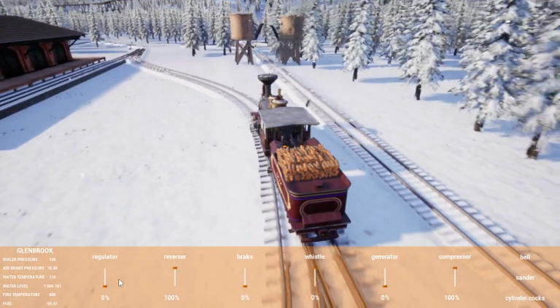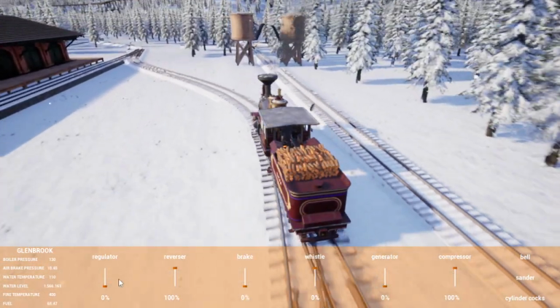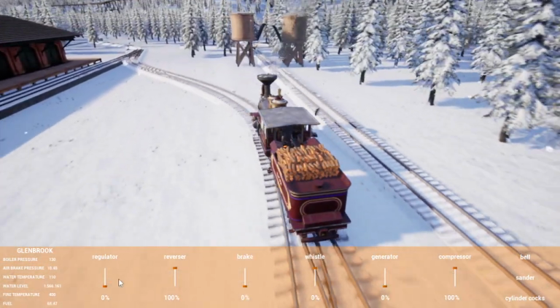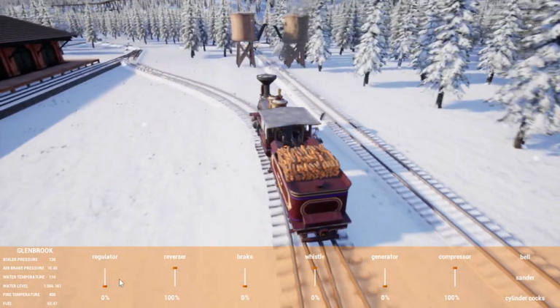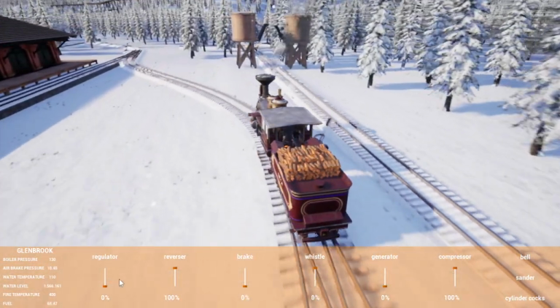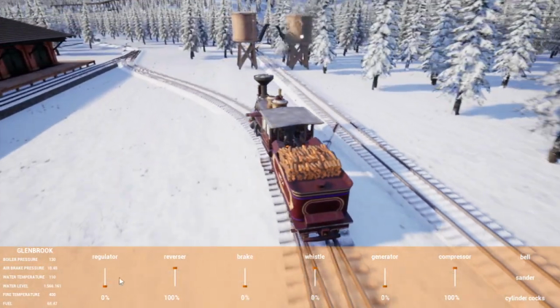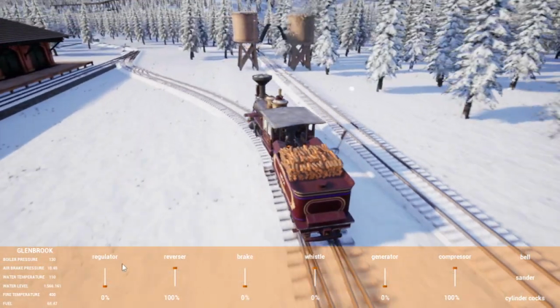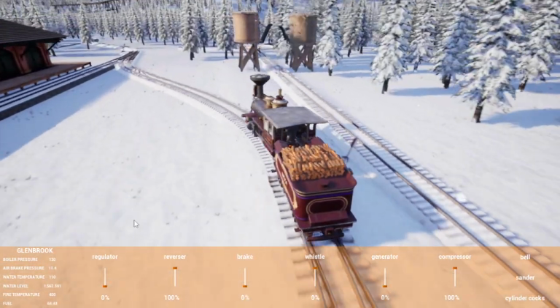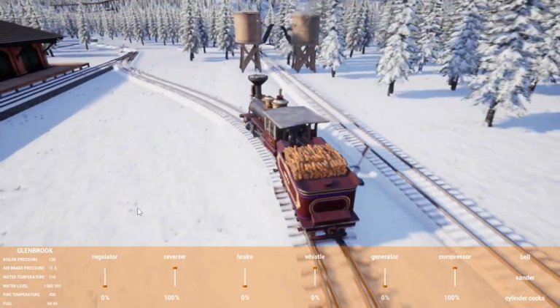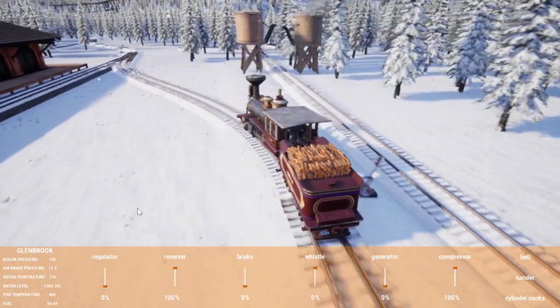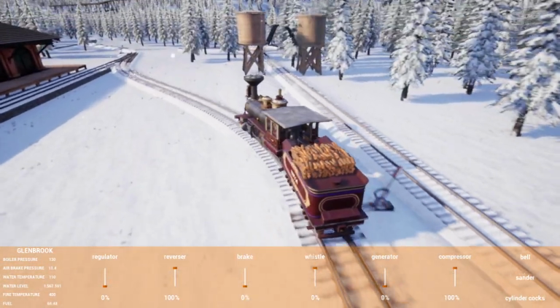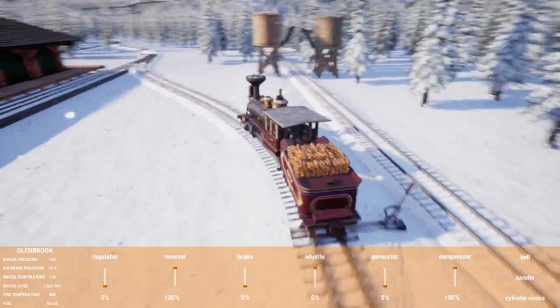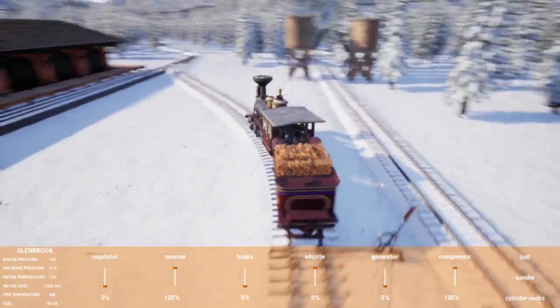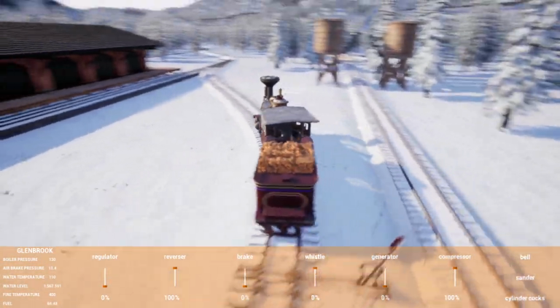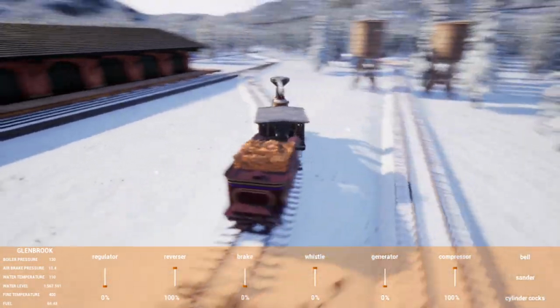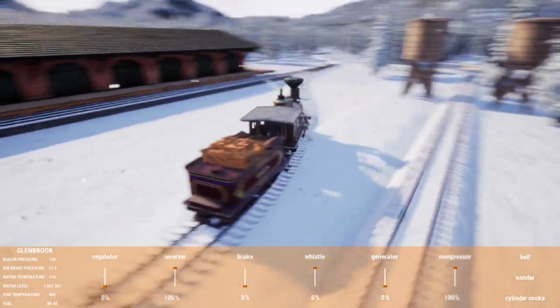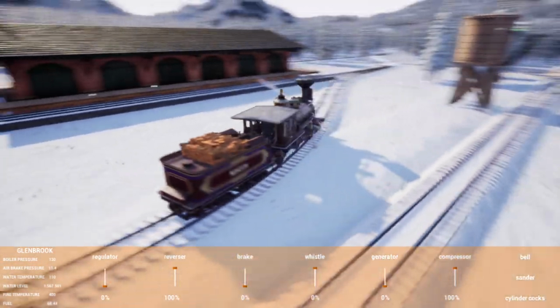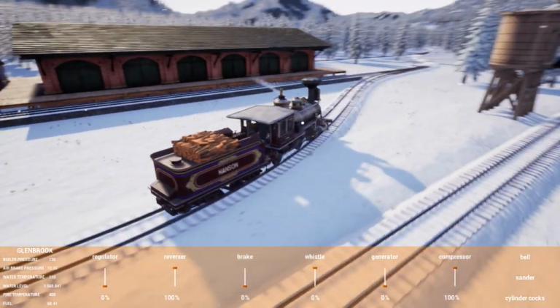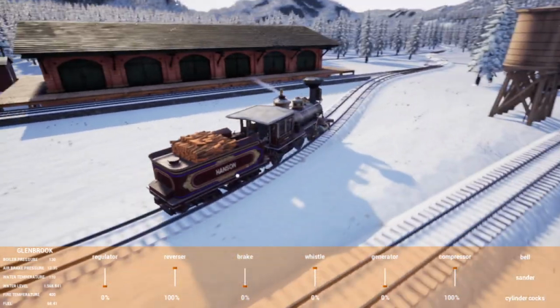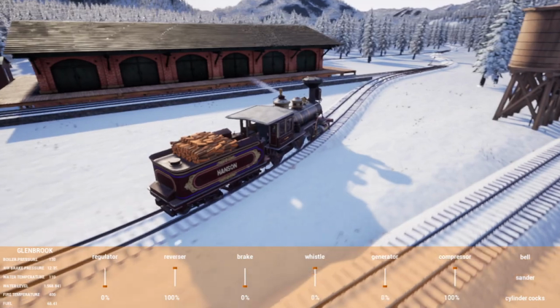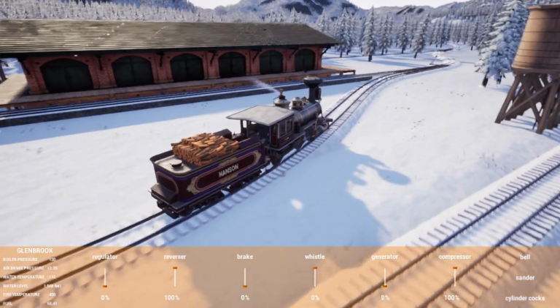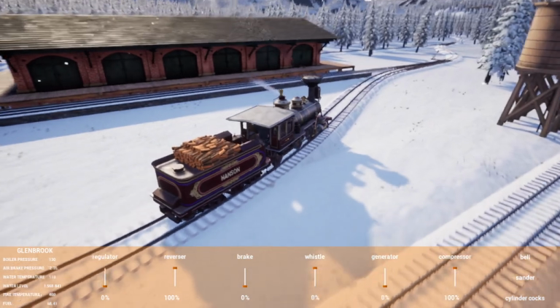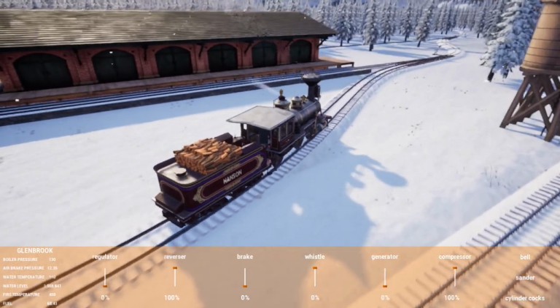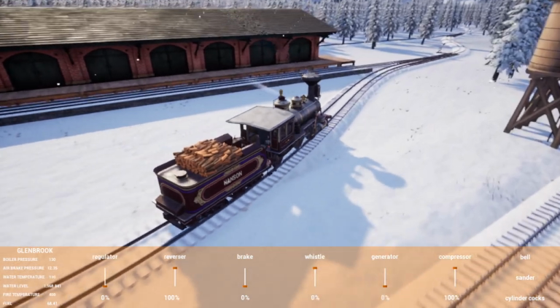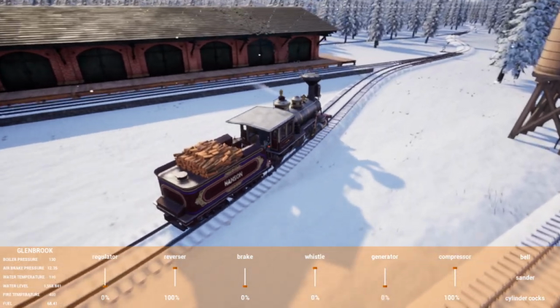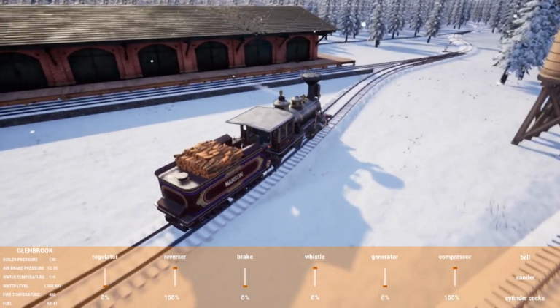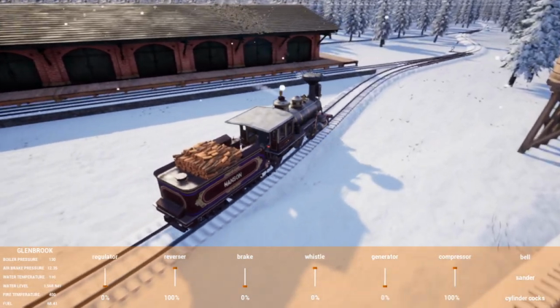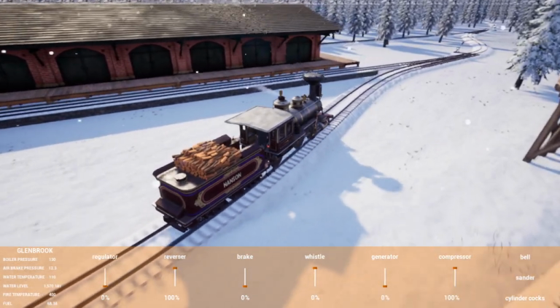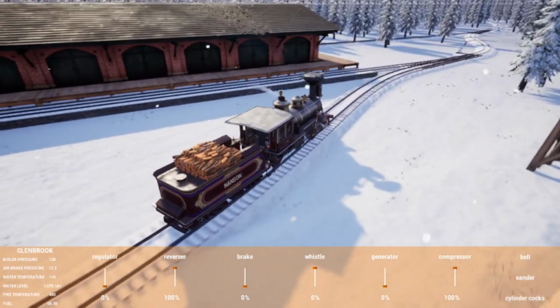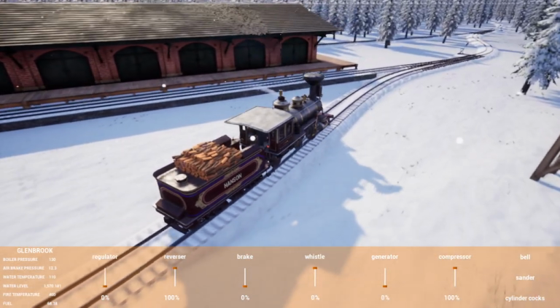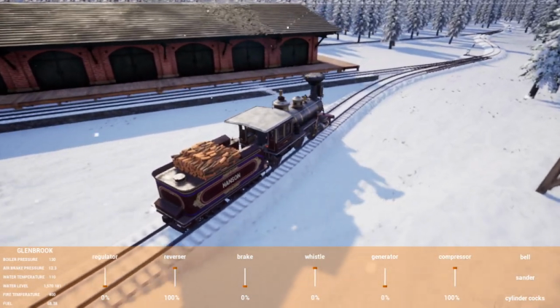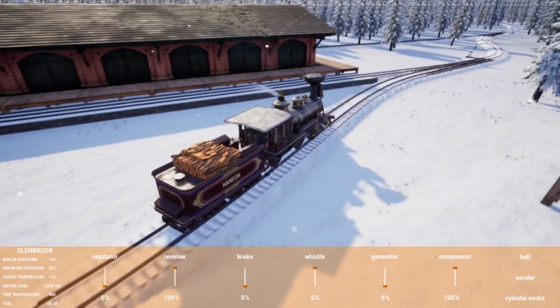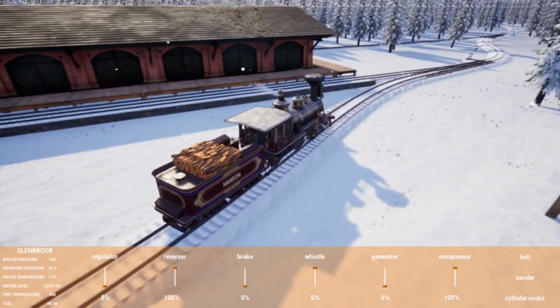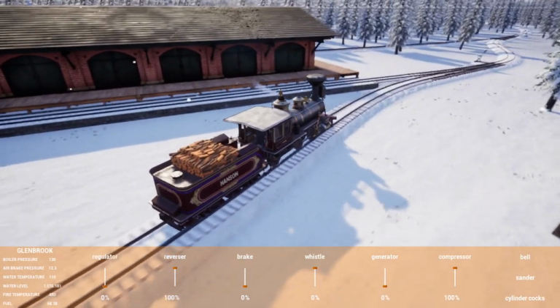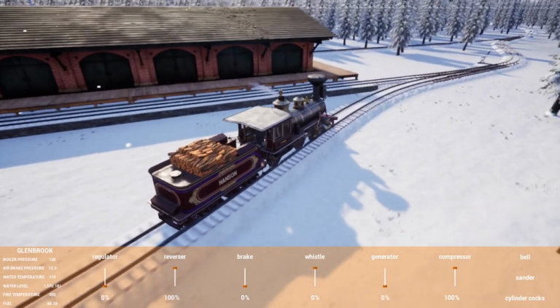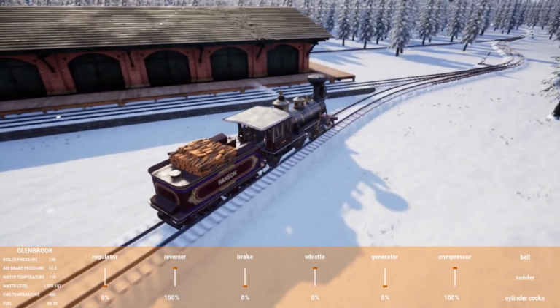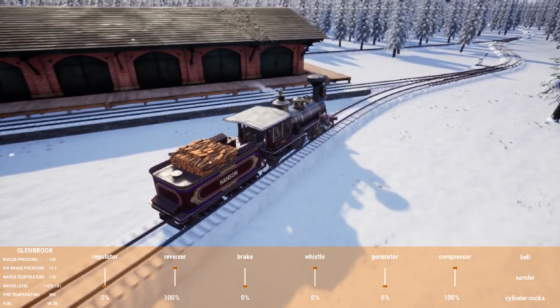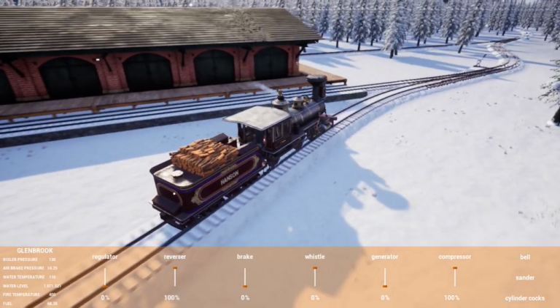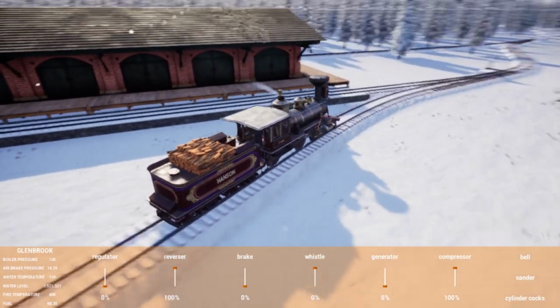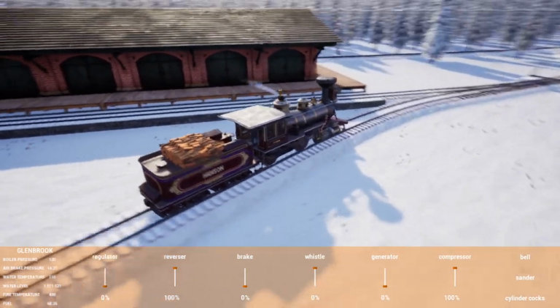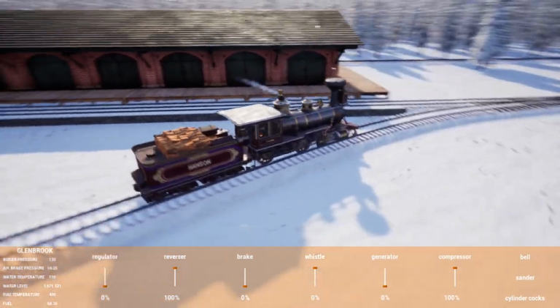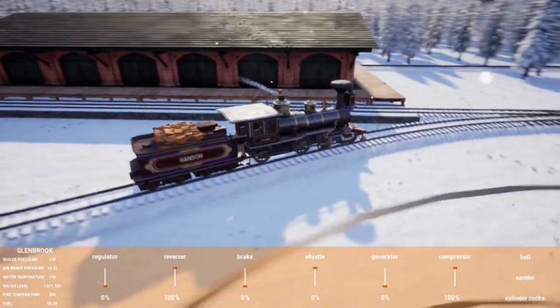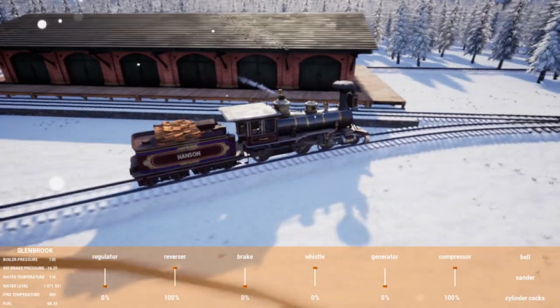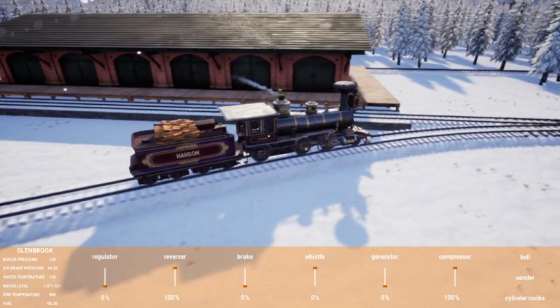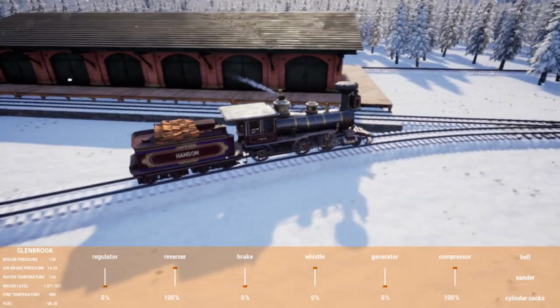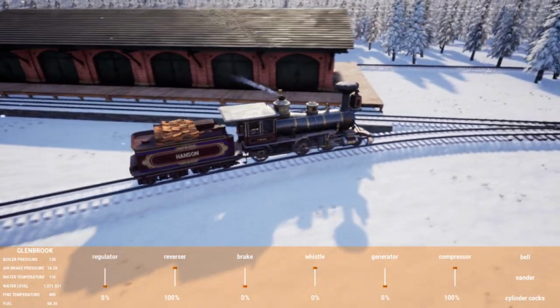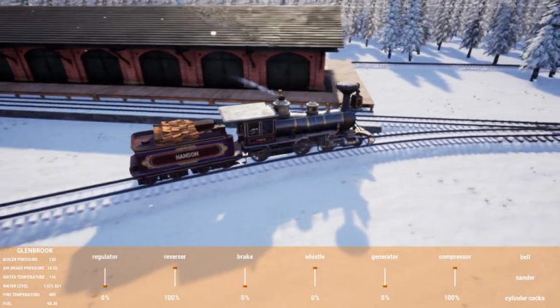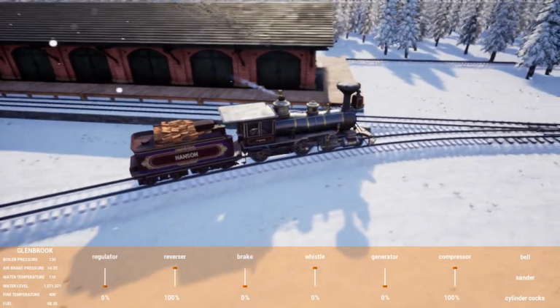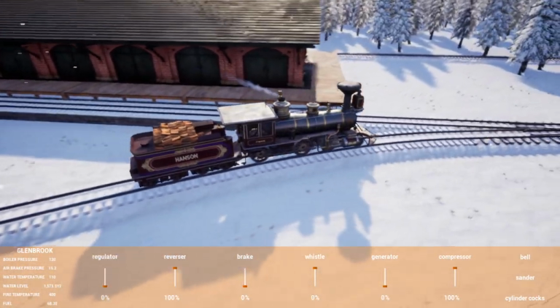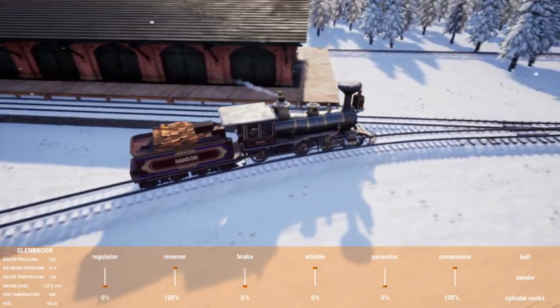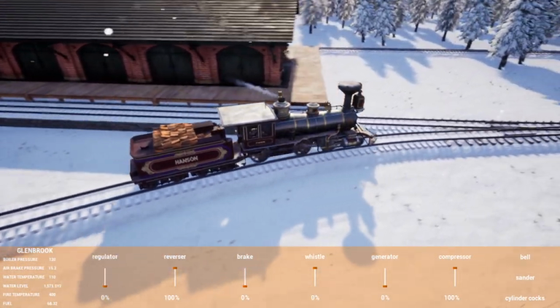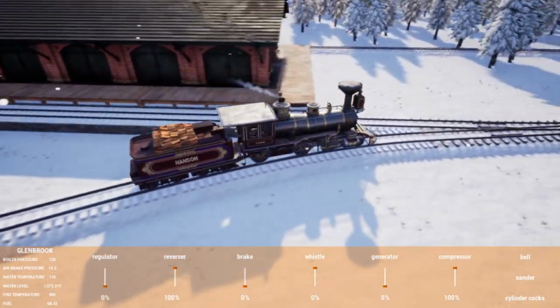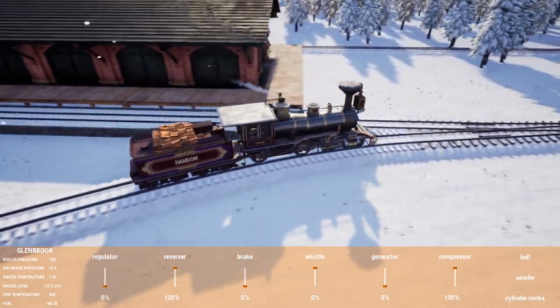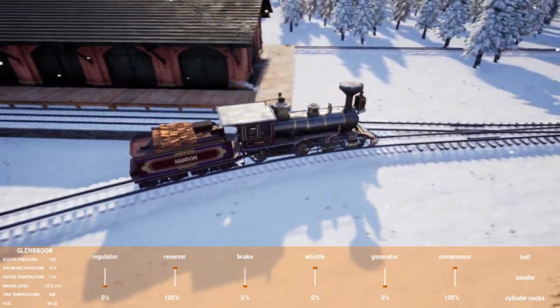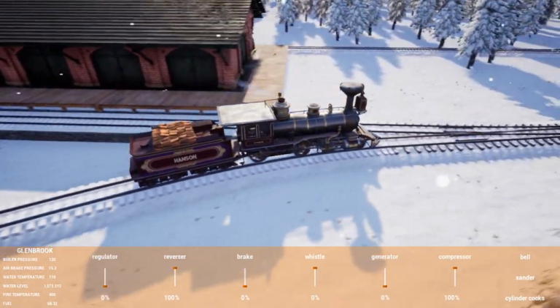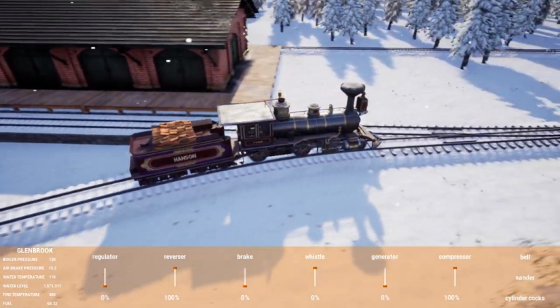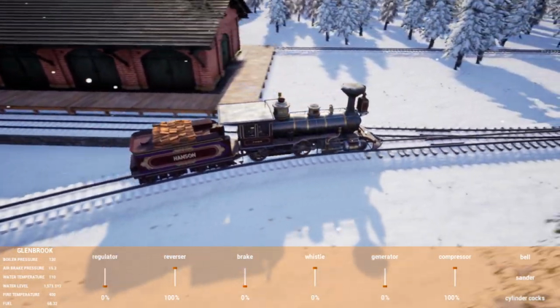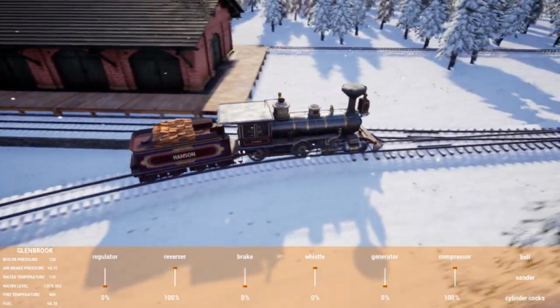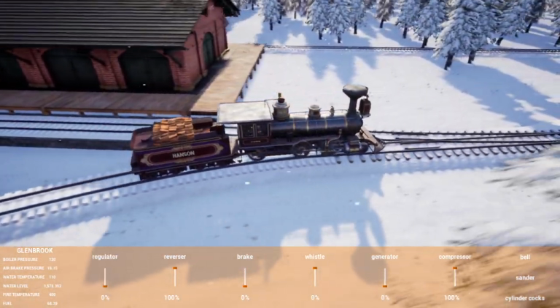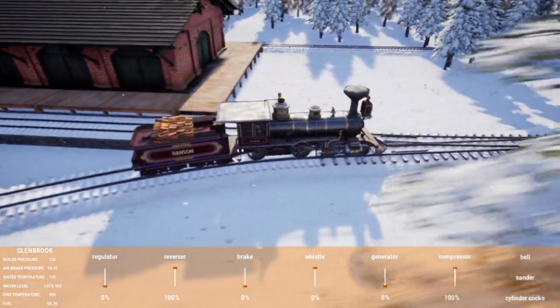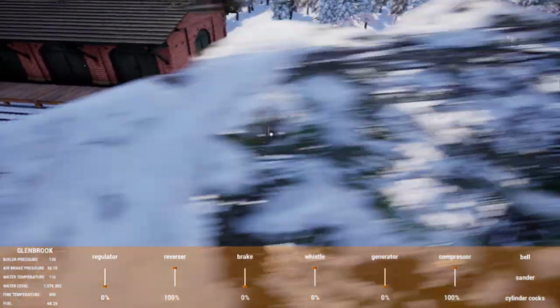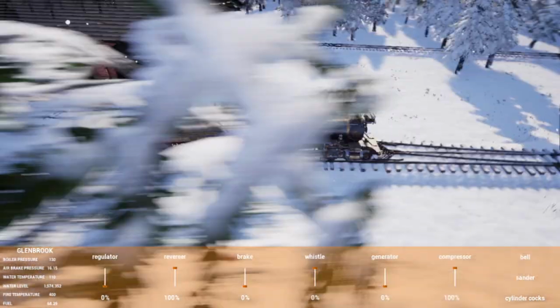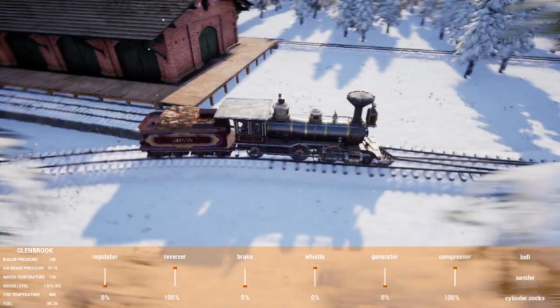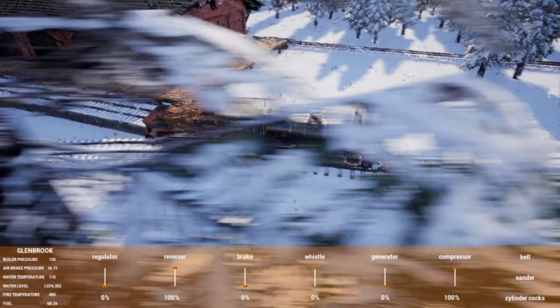I guess I better not go too fast — since they upped the speed limit on these things, I question almost every curve I go into now.